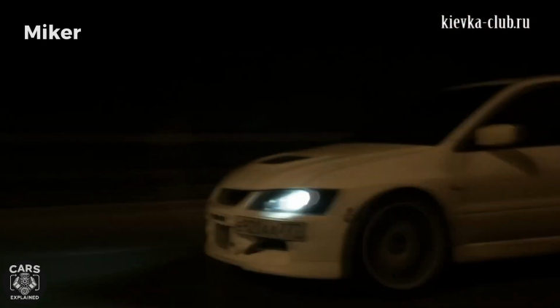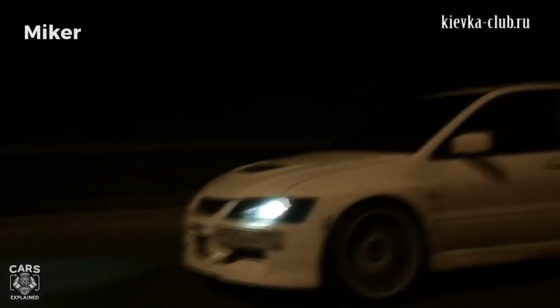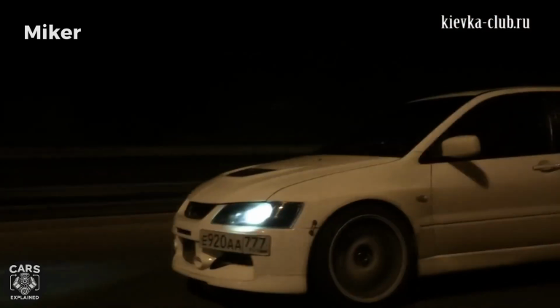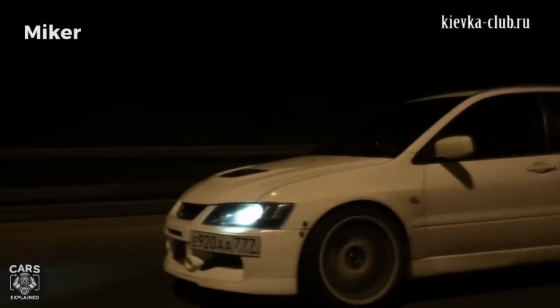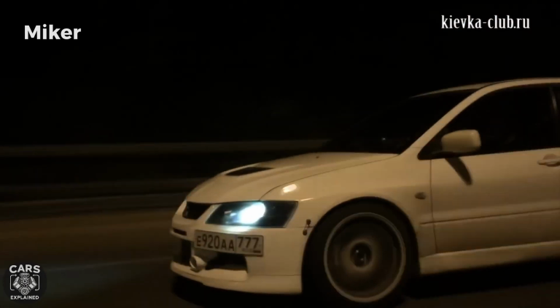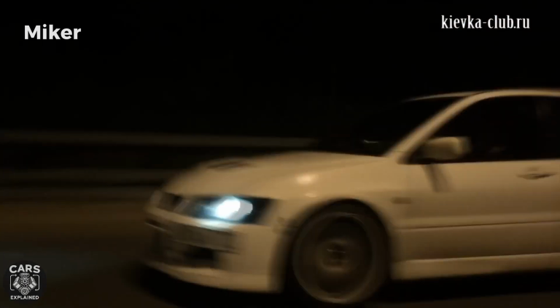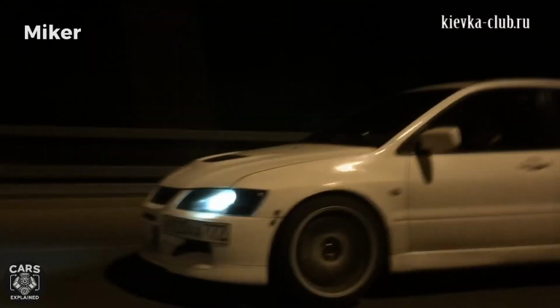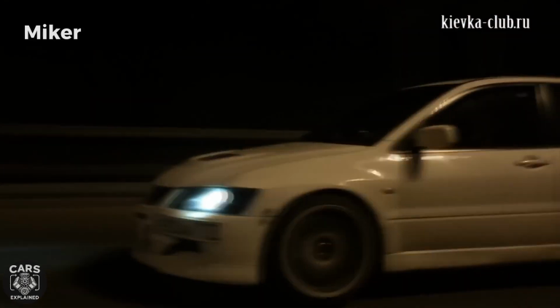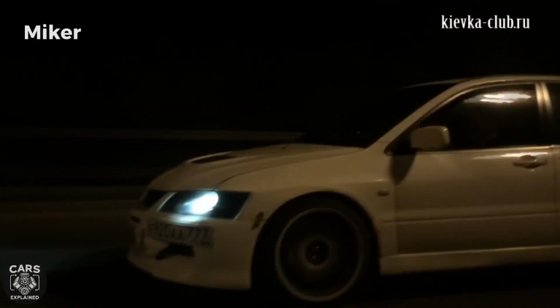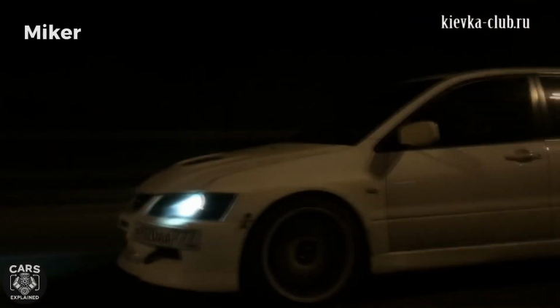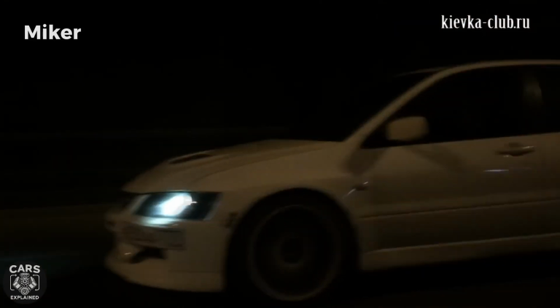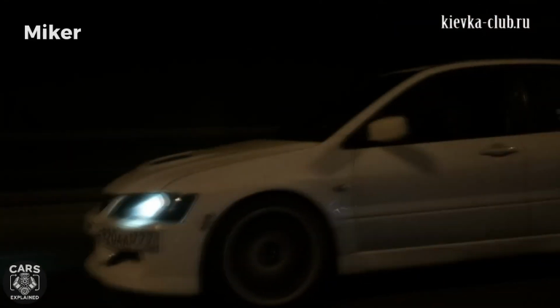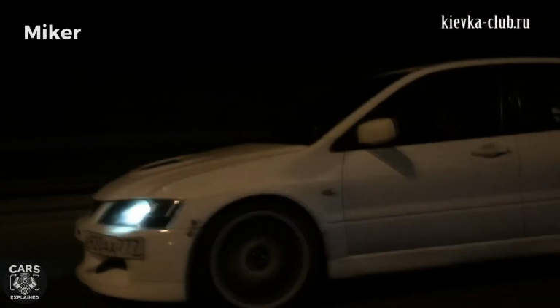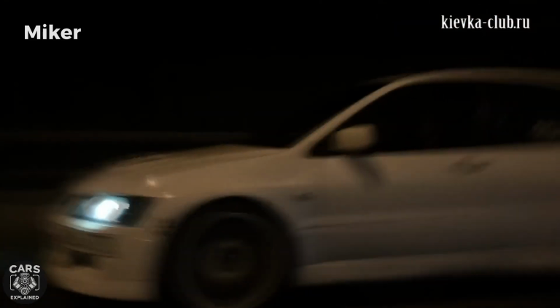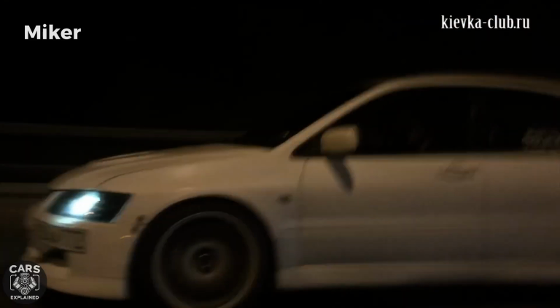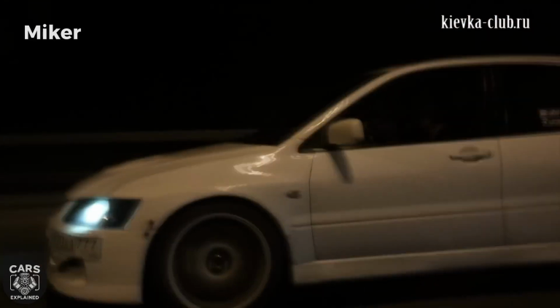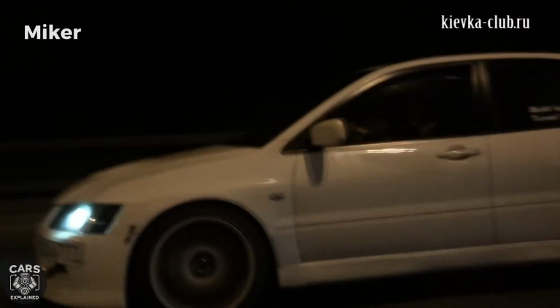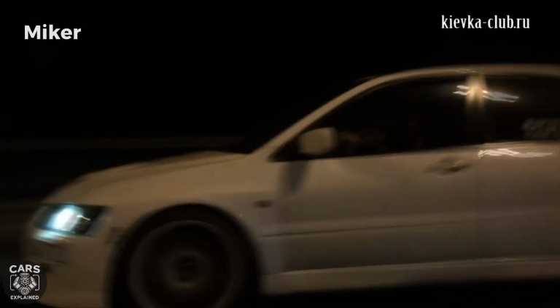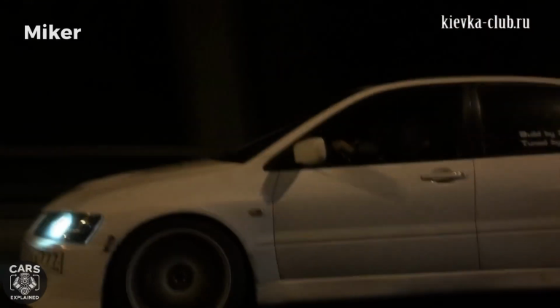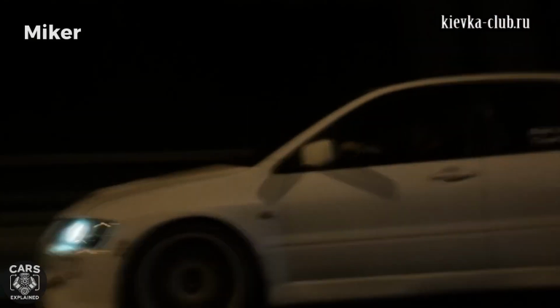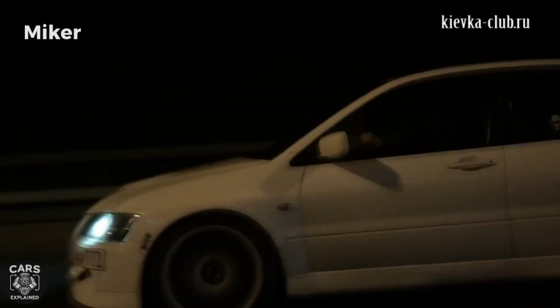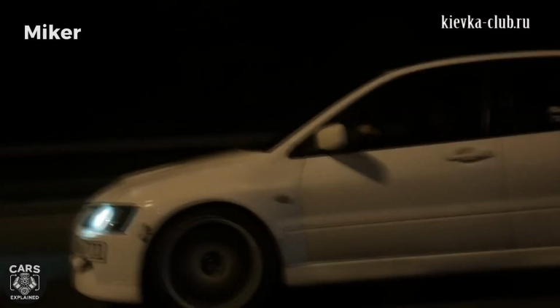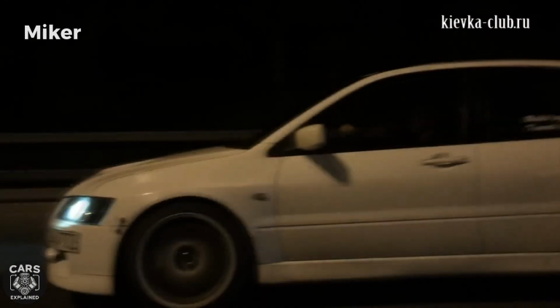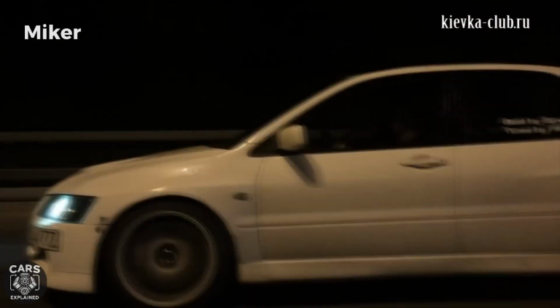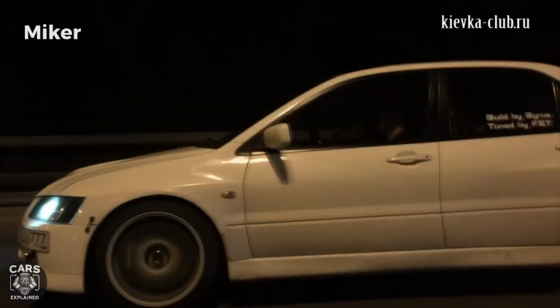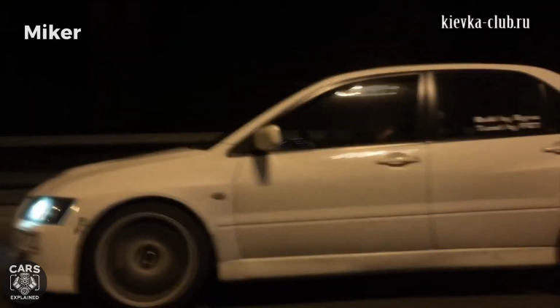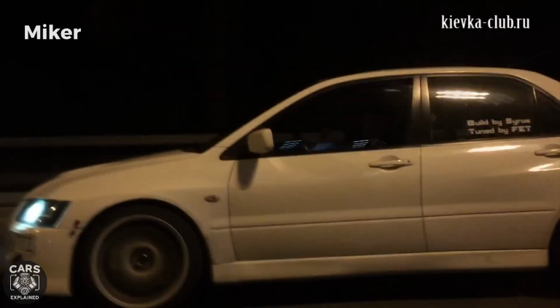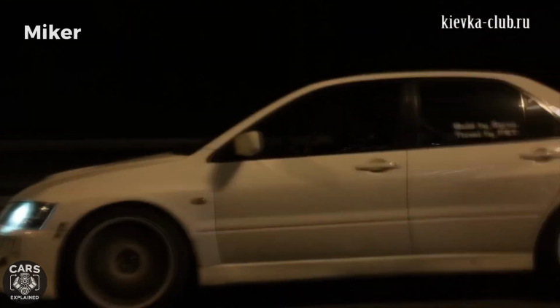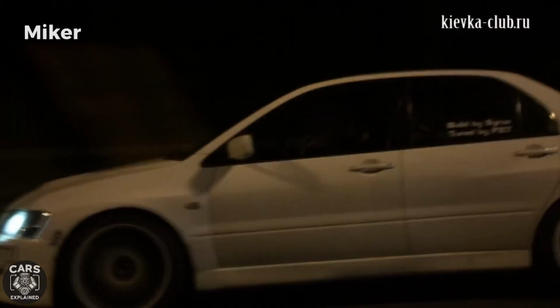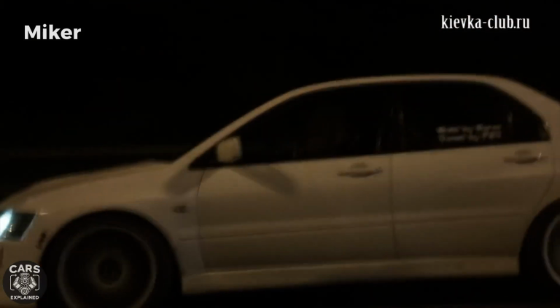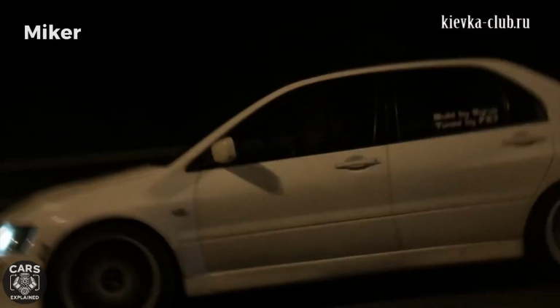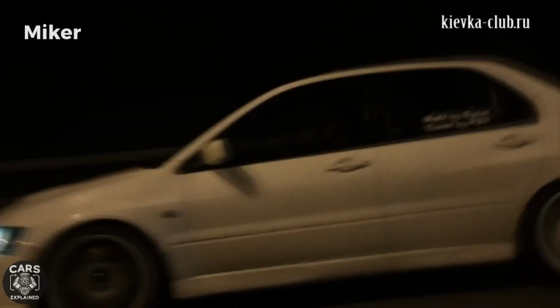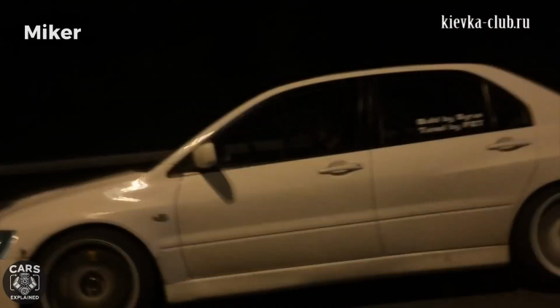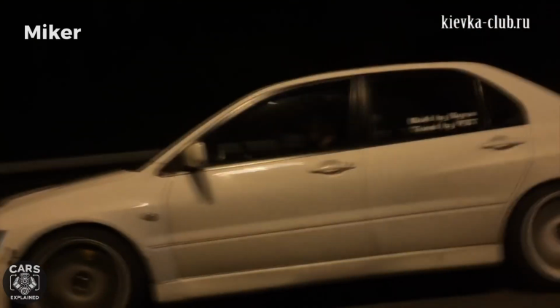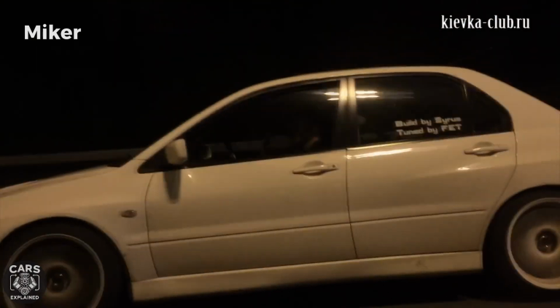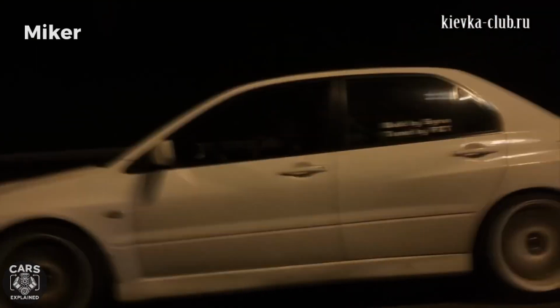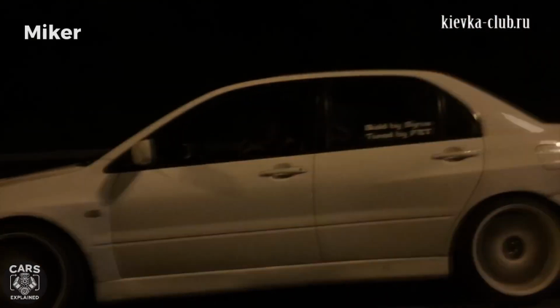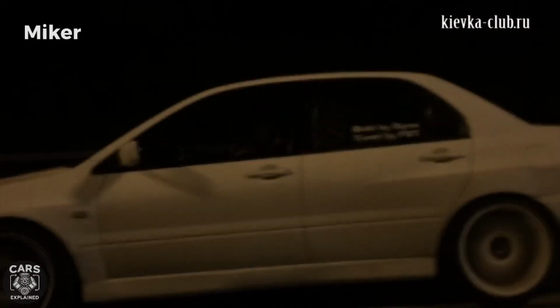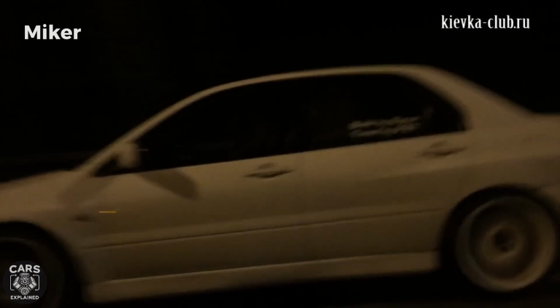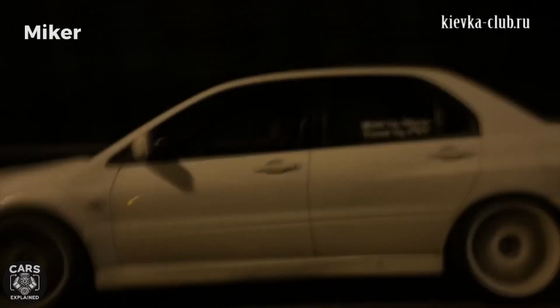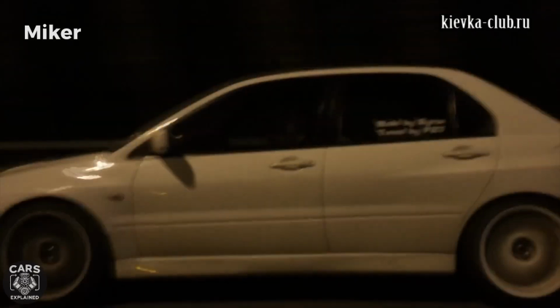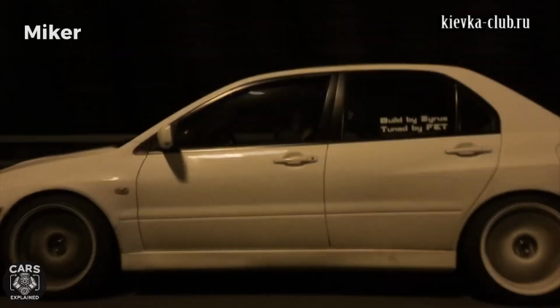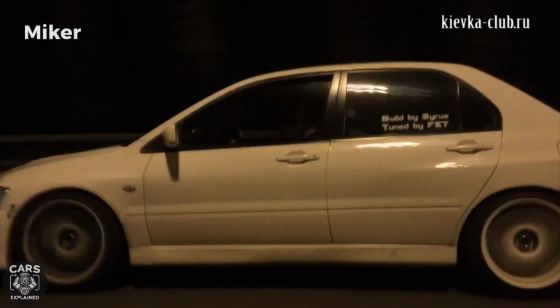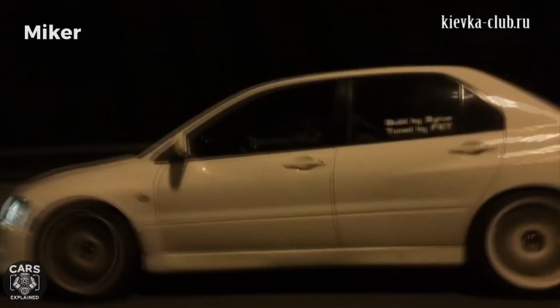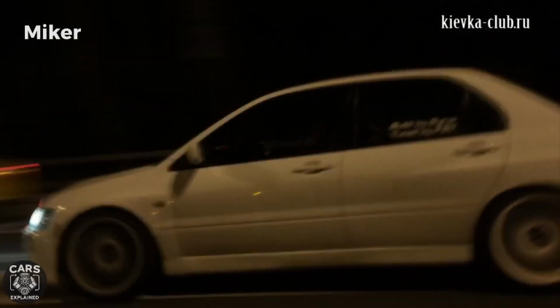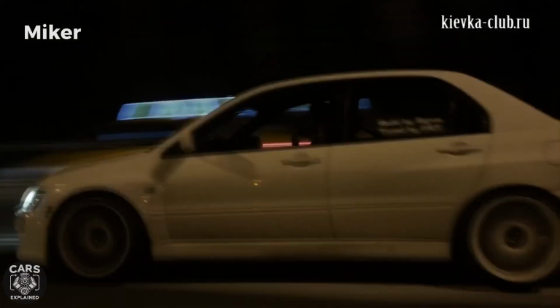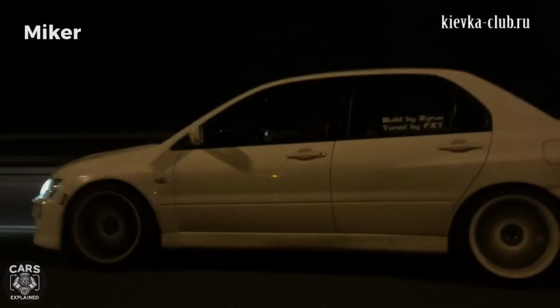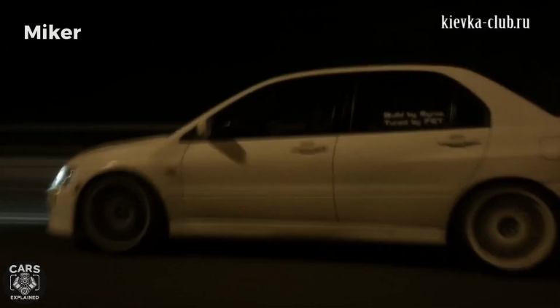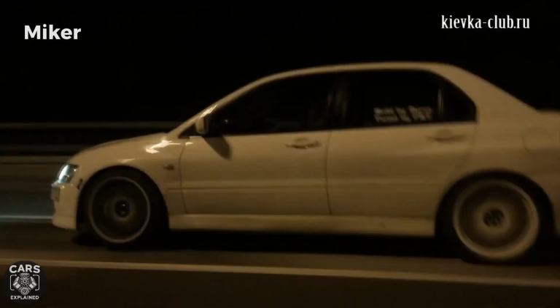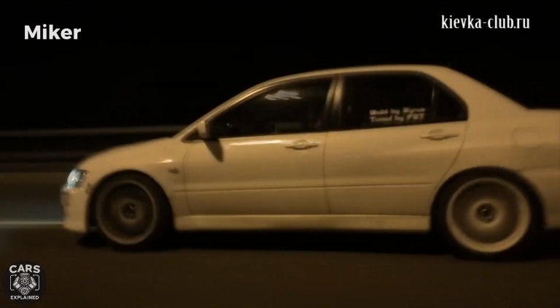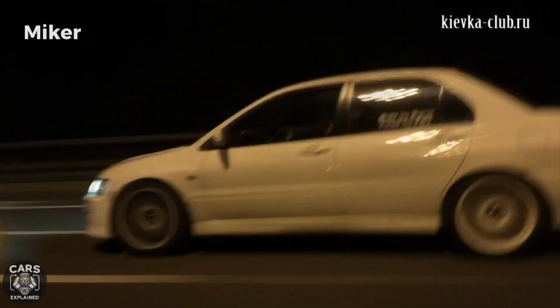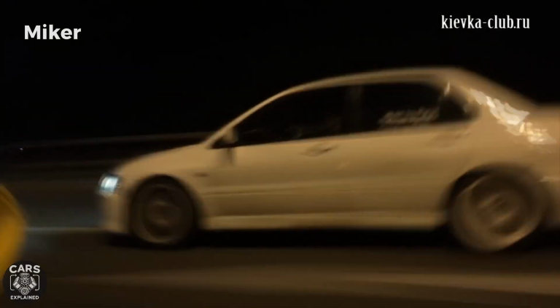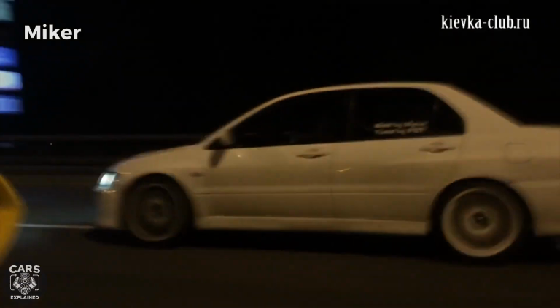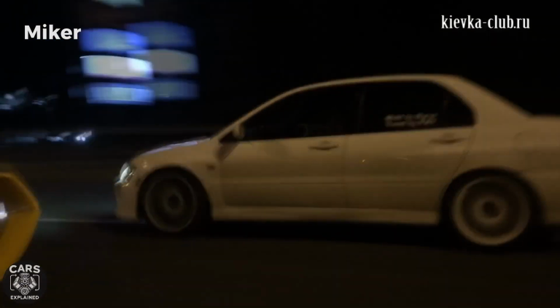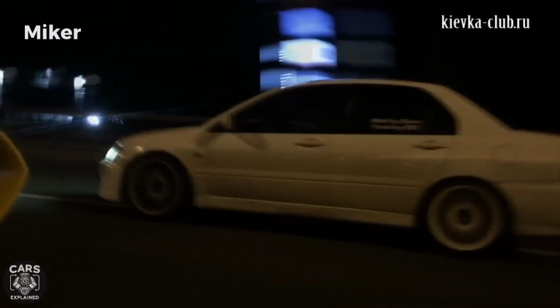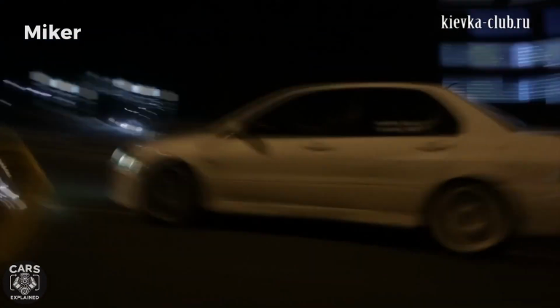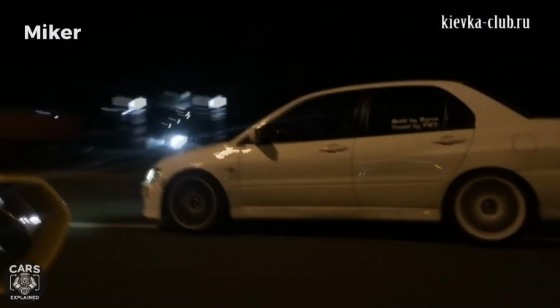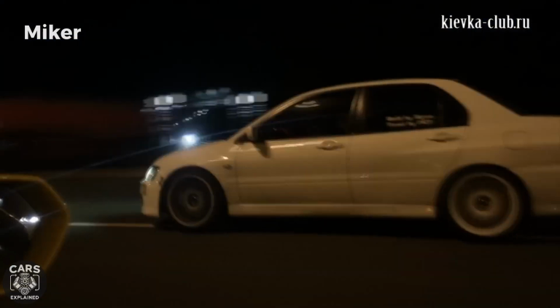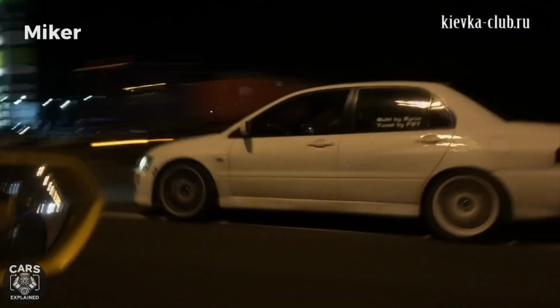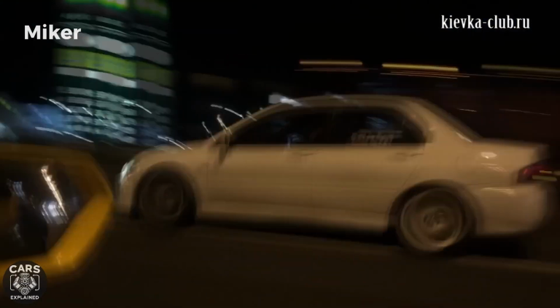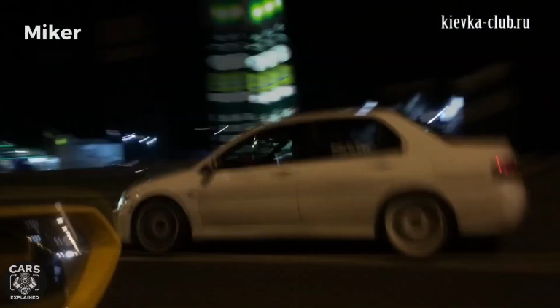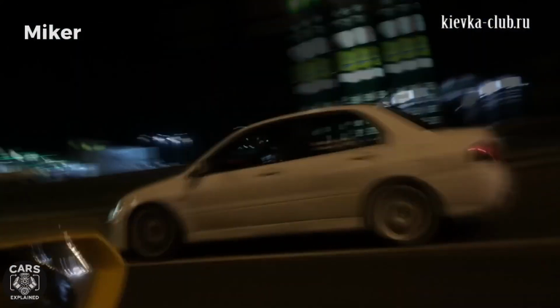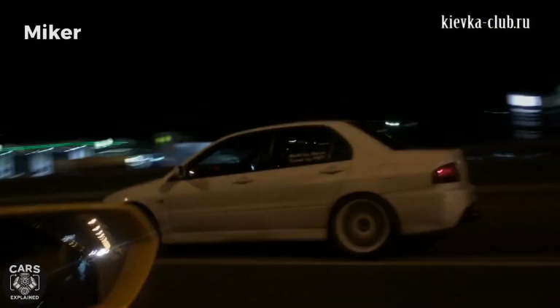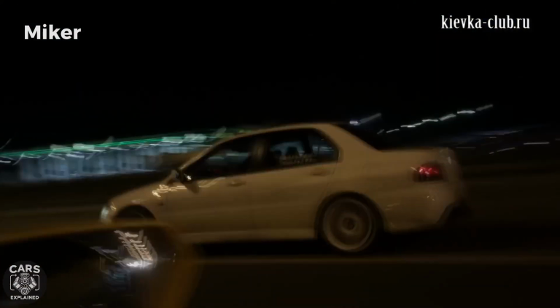Congratulations, my friend. You've just encountered an Evo equipped with the legendary 4G63 engine, a.k.a. the Lambo Killer.